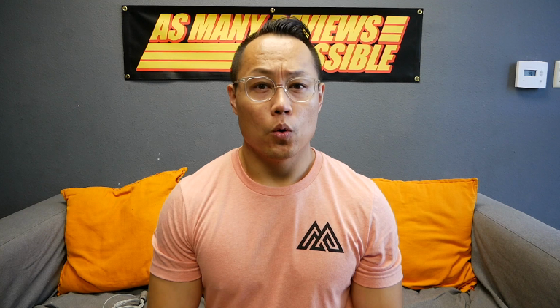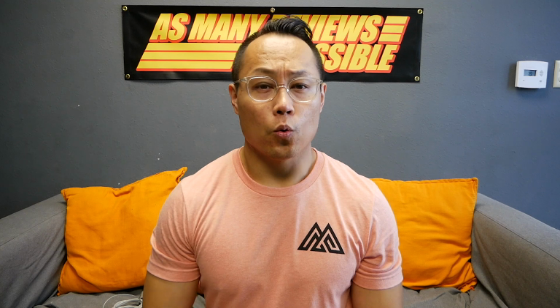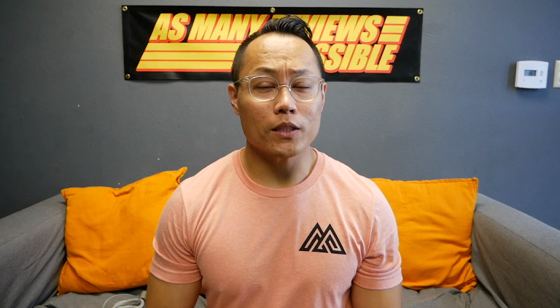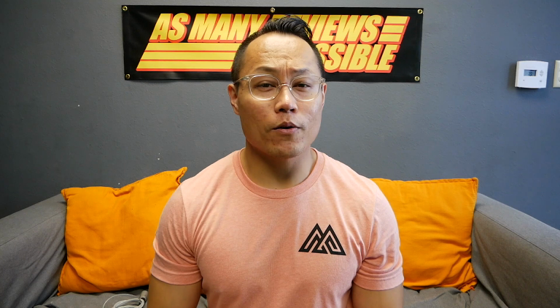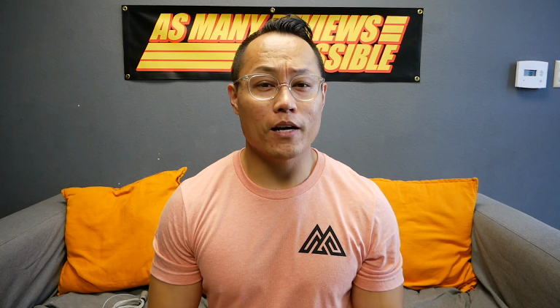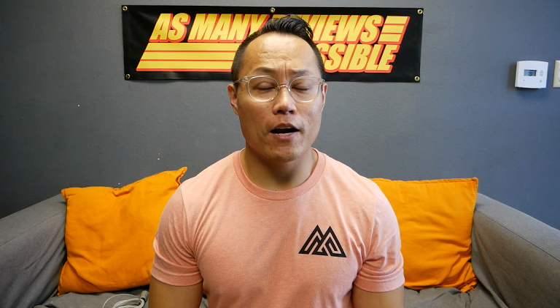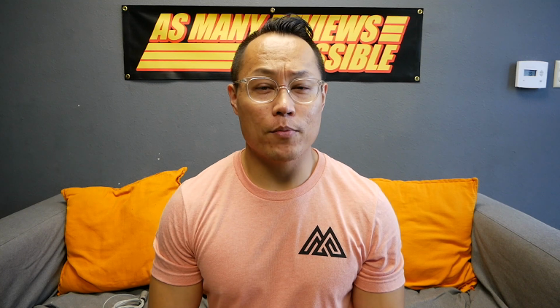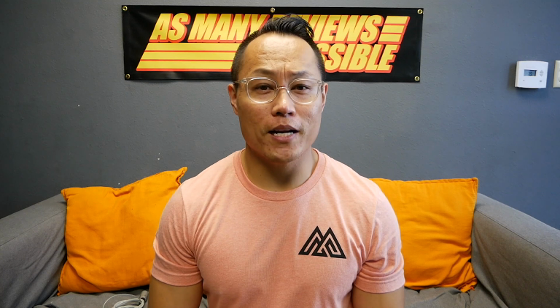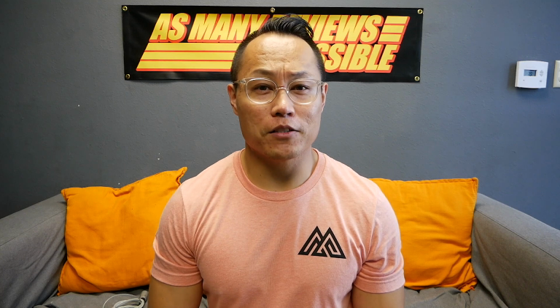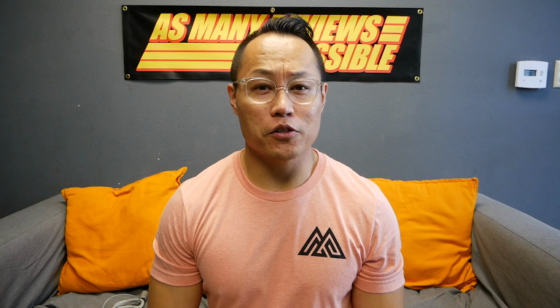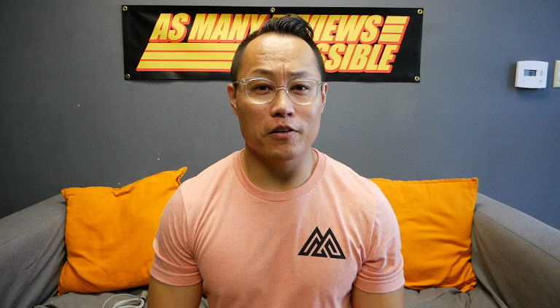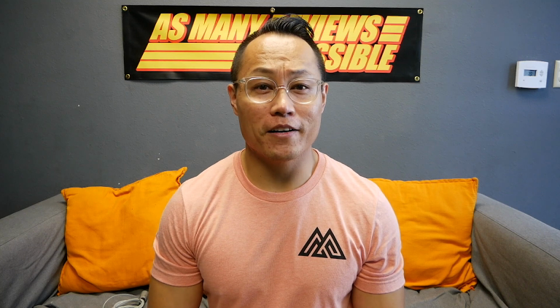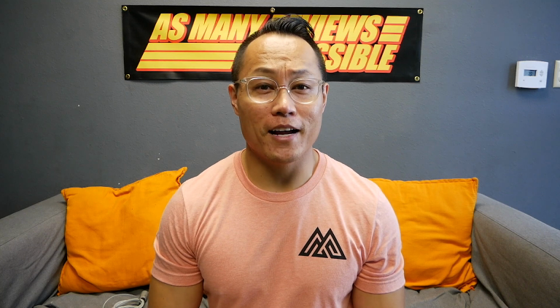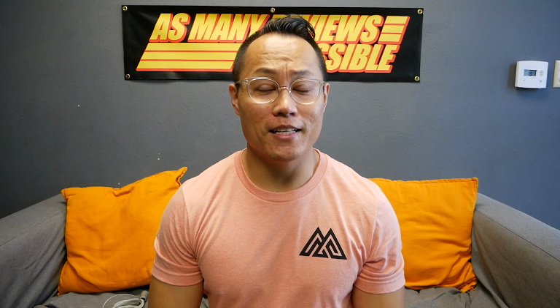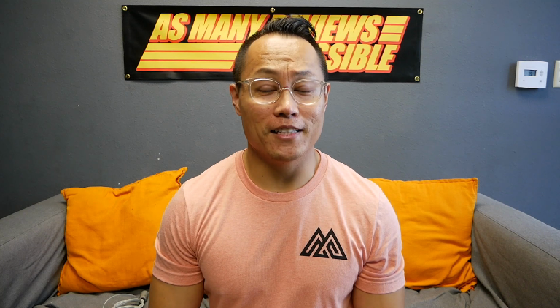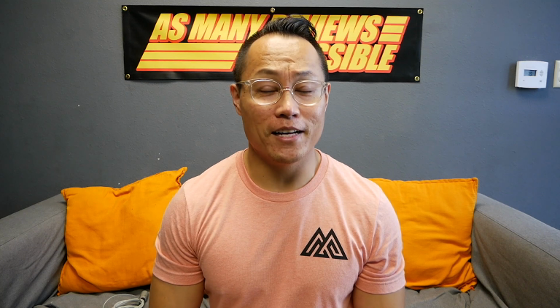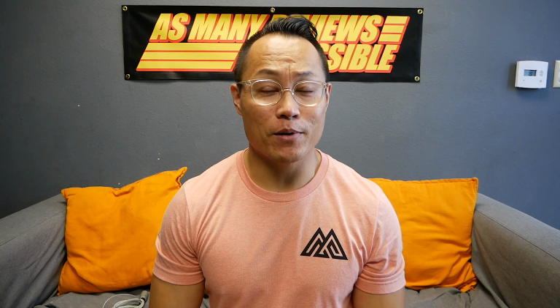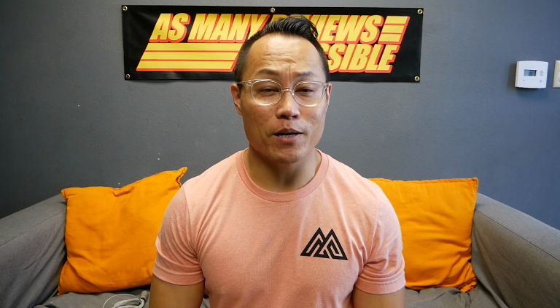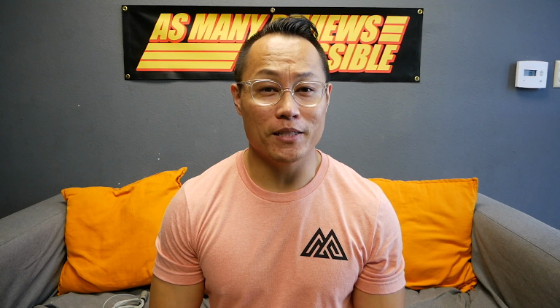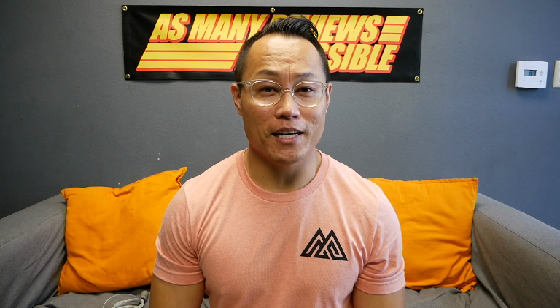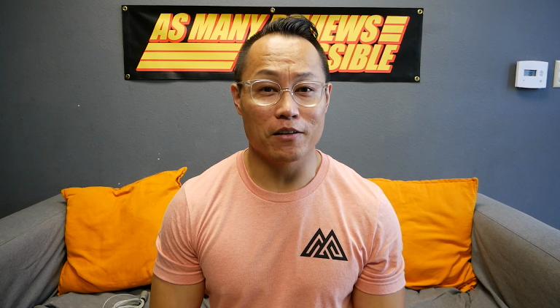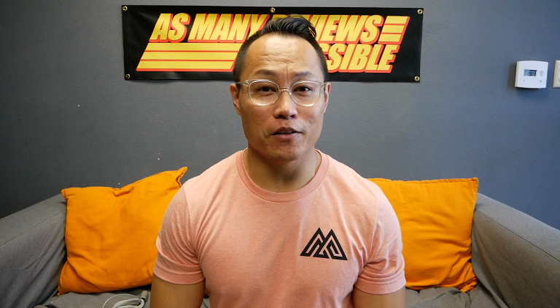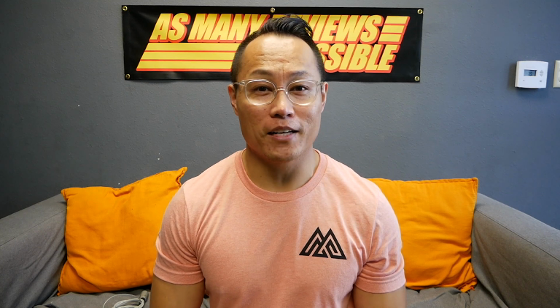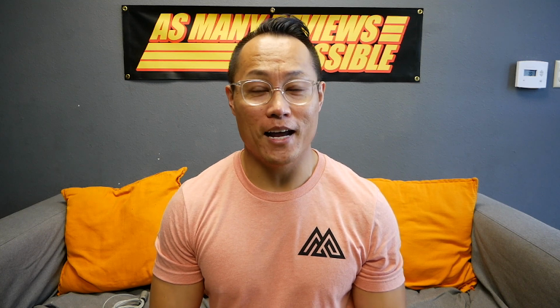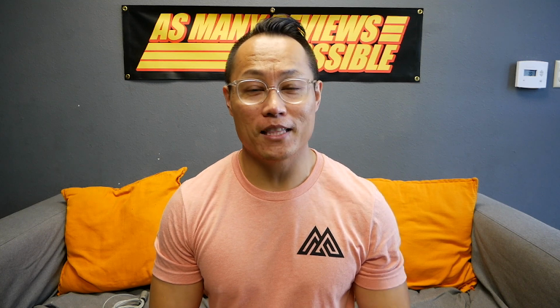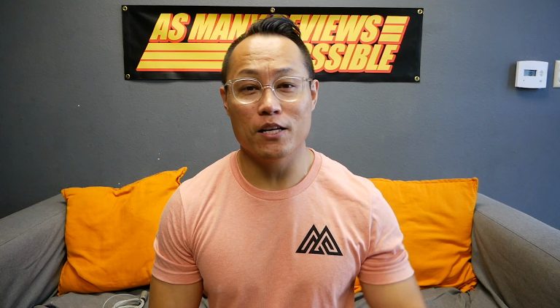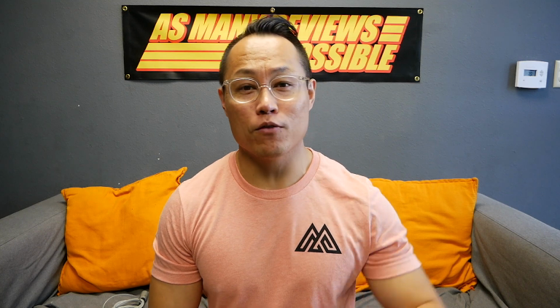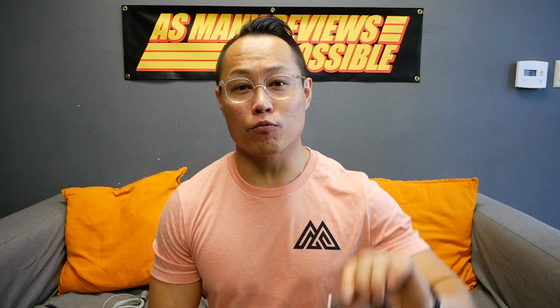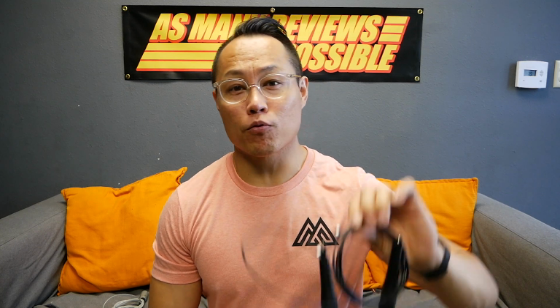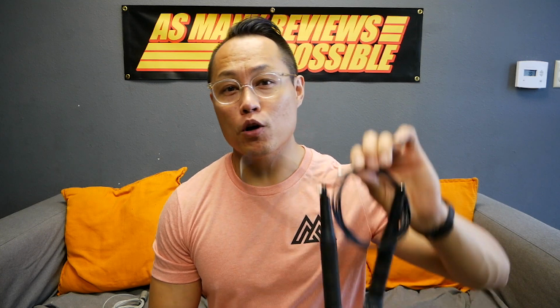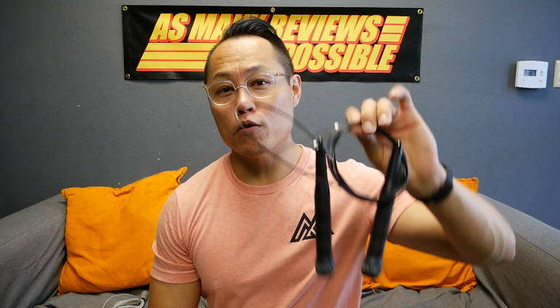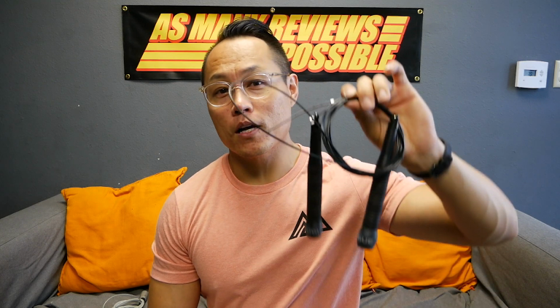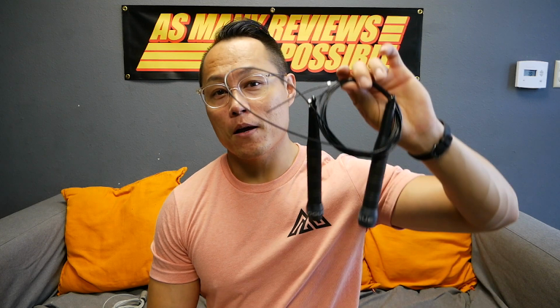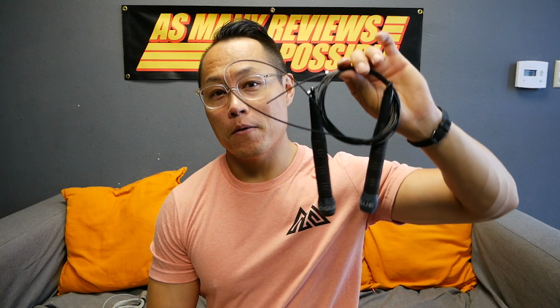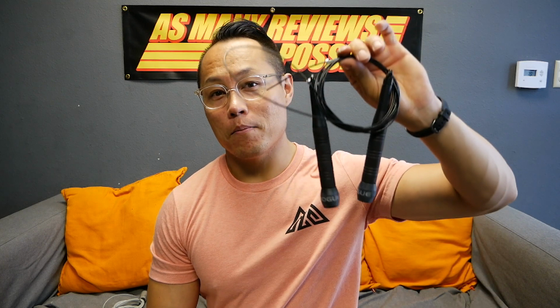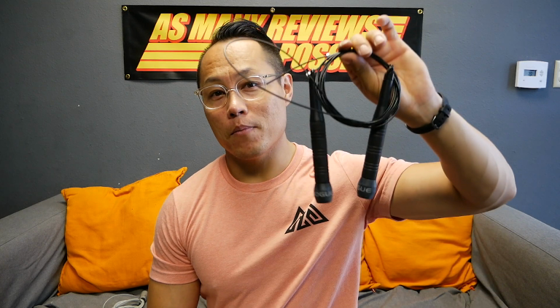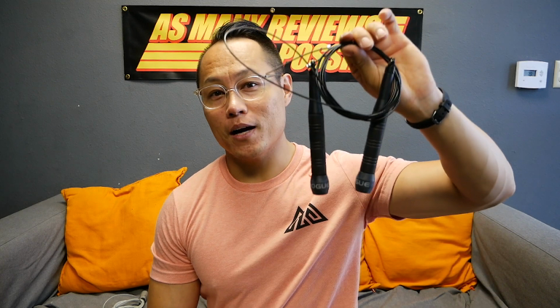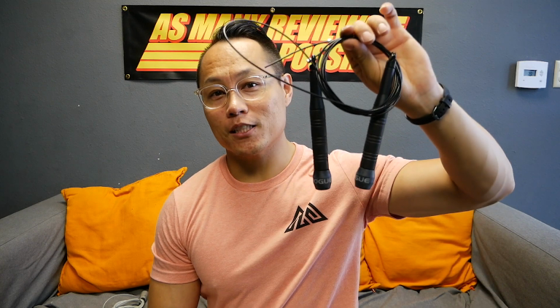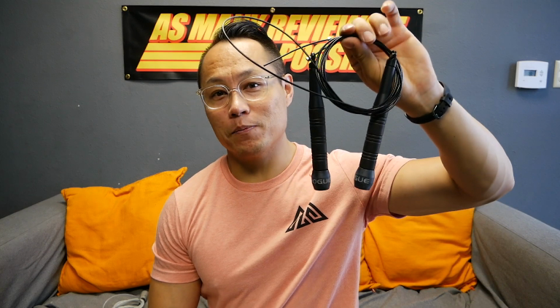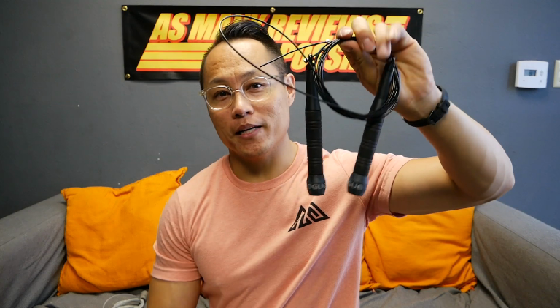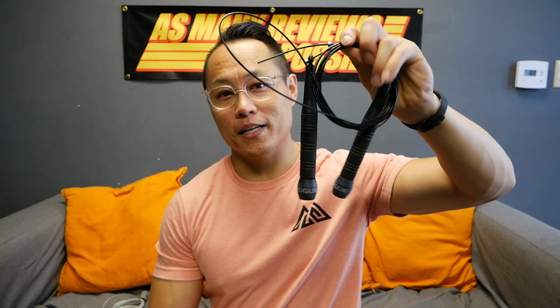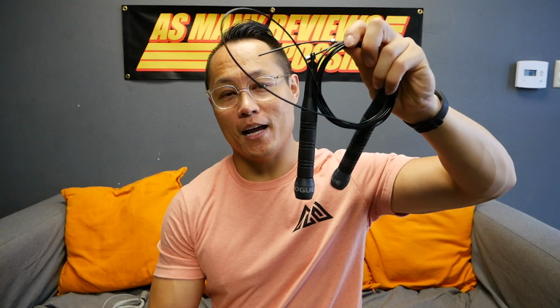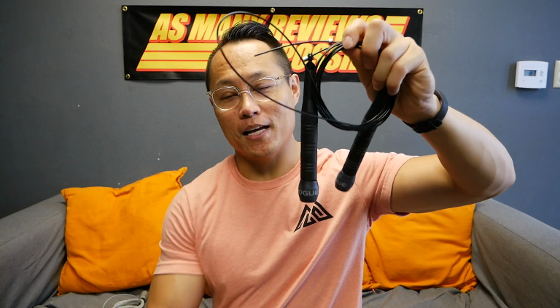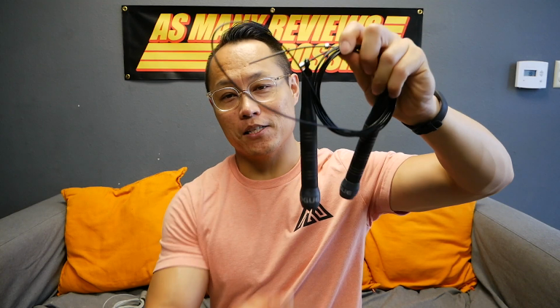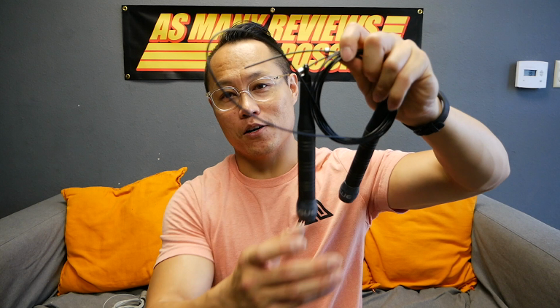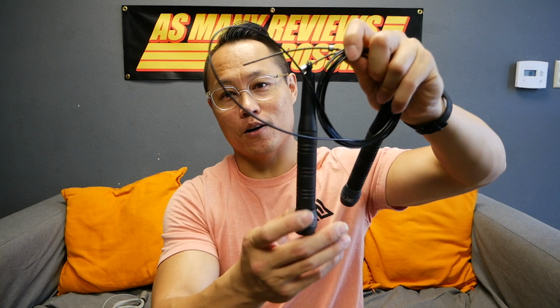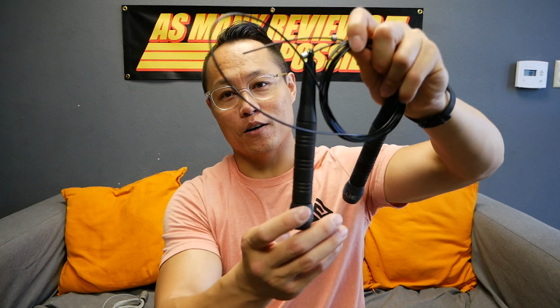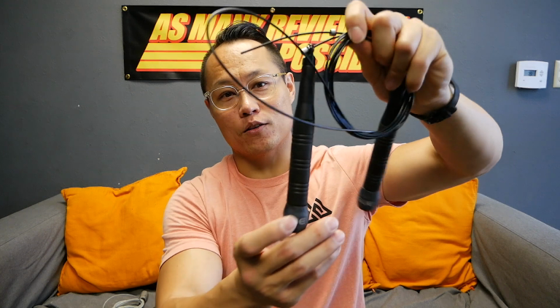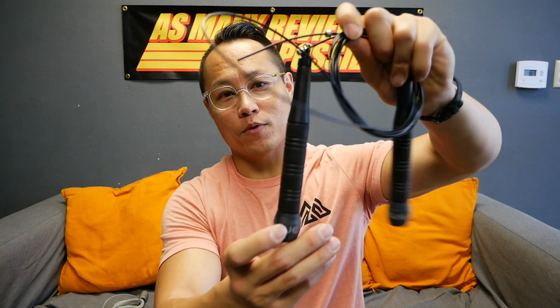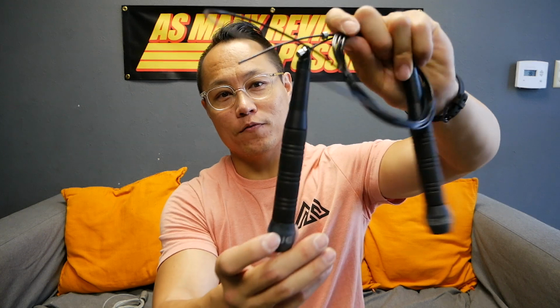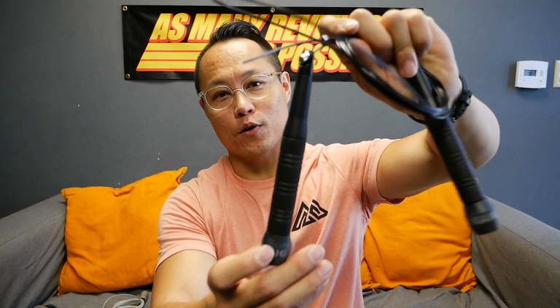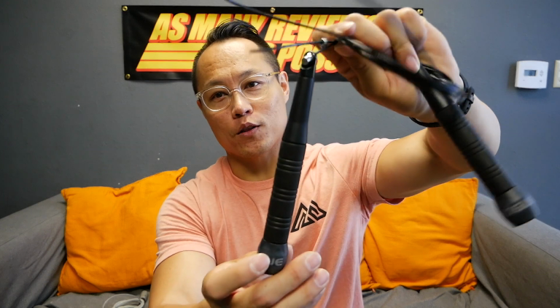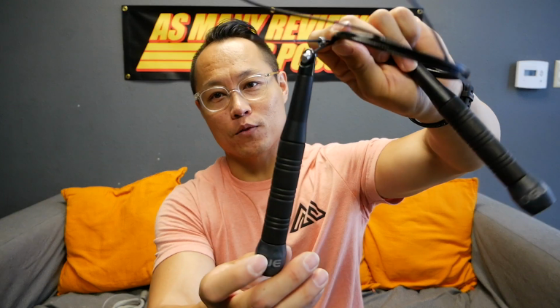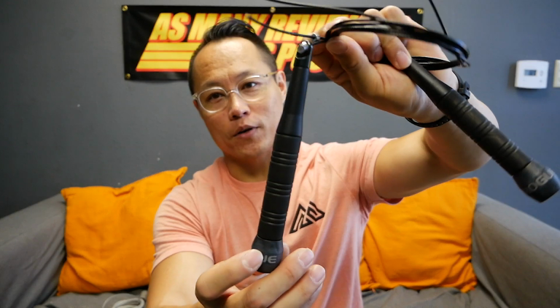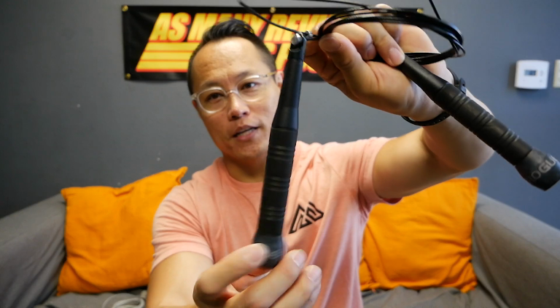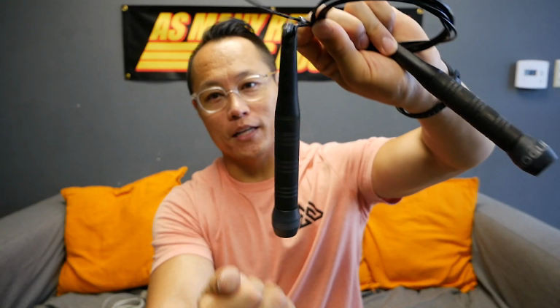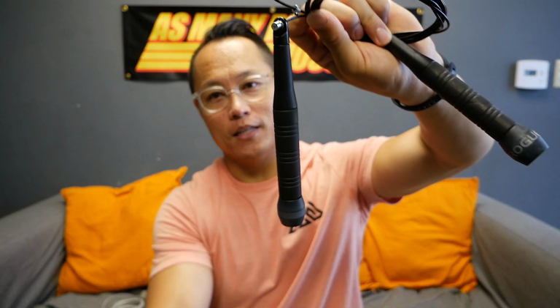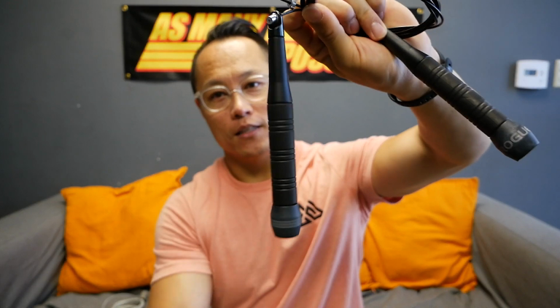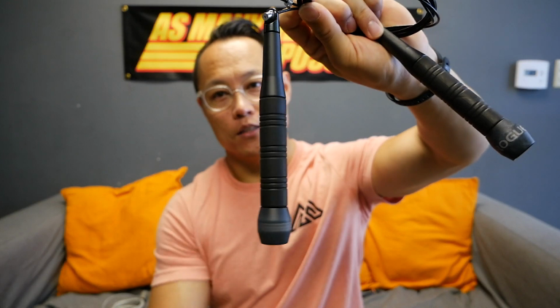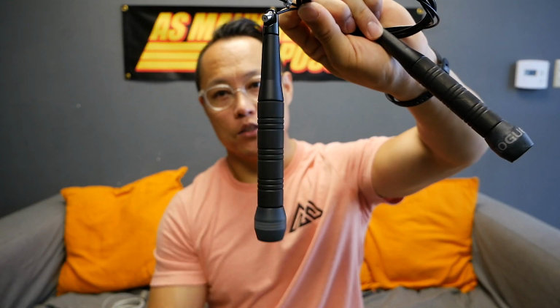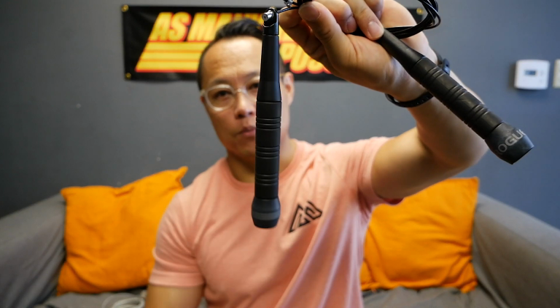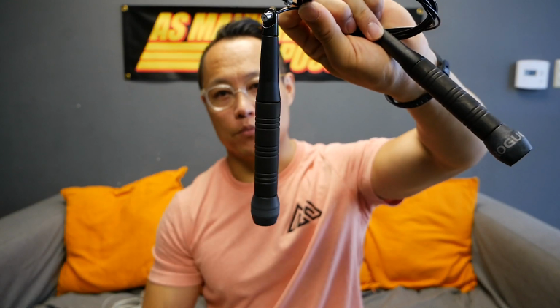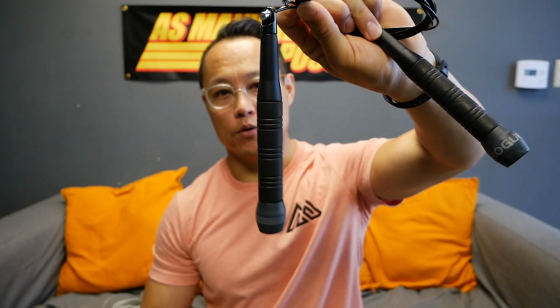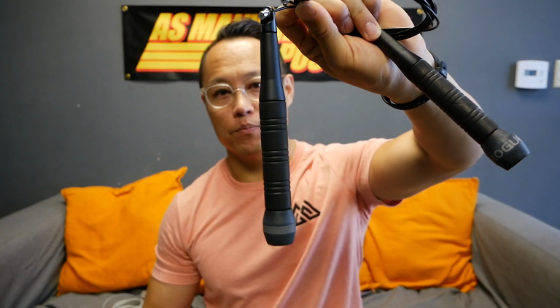What's going on everybody? It's Joel here and today we're gonna be taking a look at the Rogue Mach Speed SR343 jump rope.